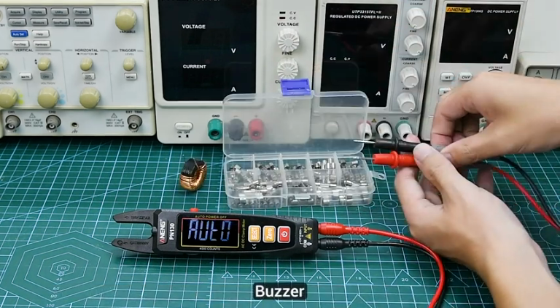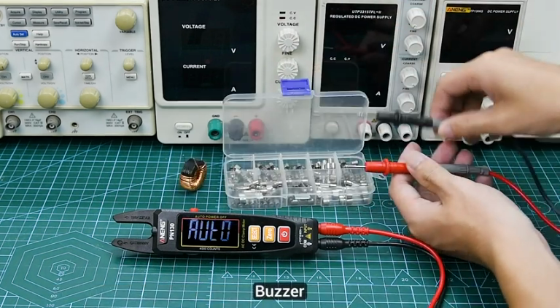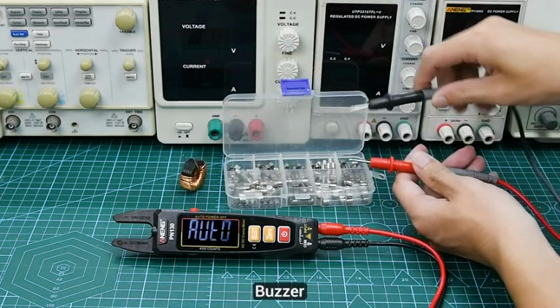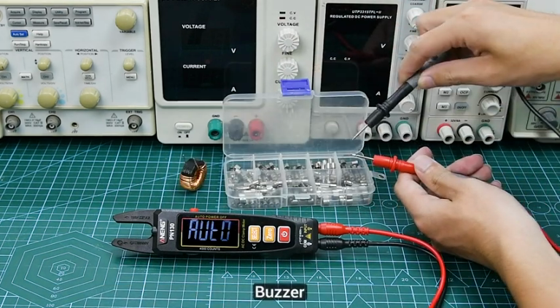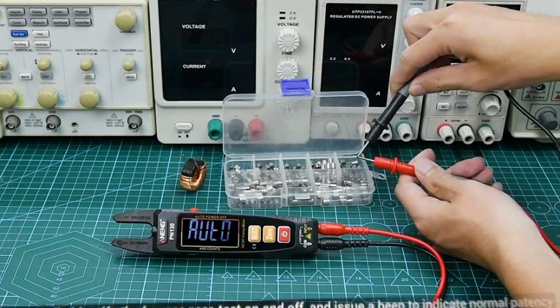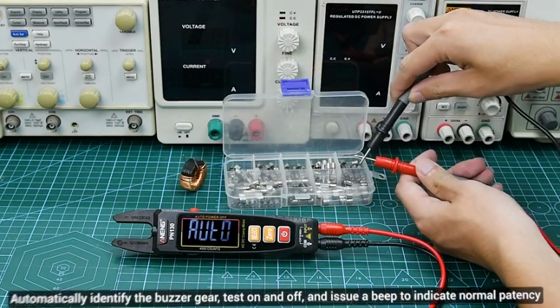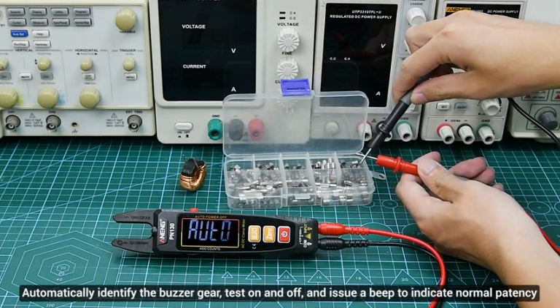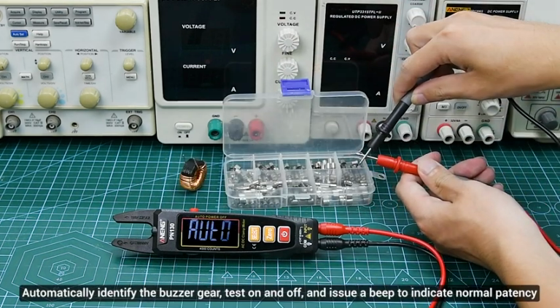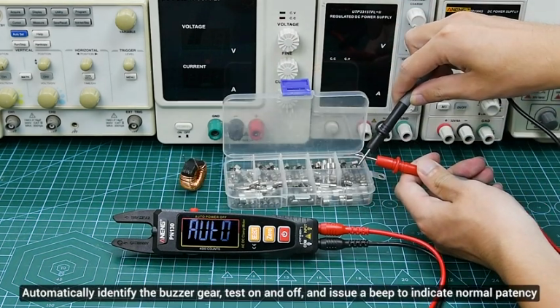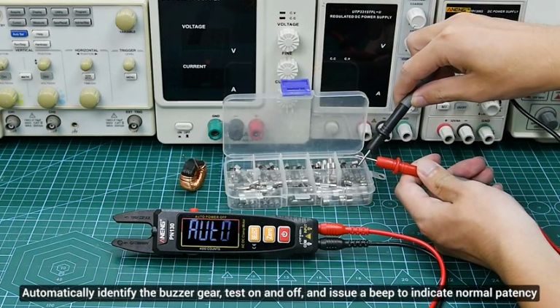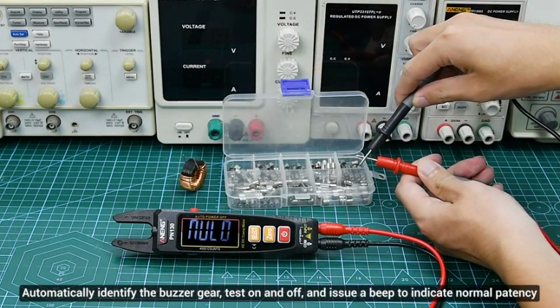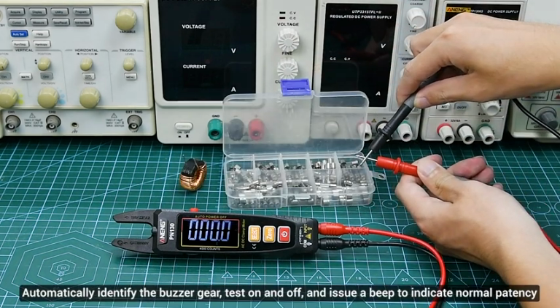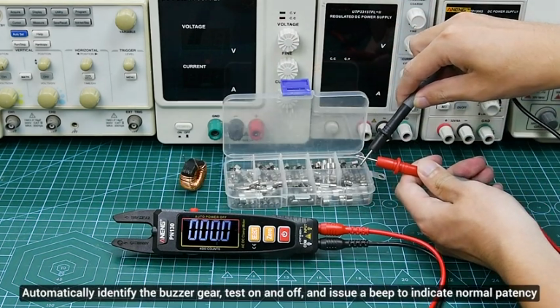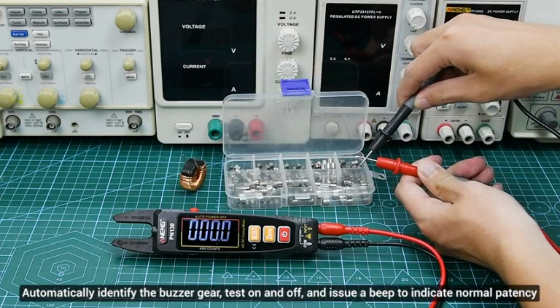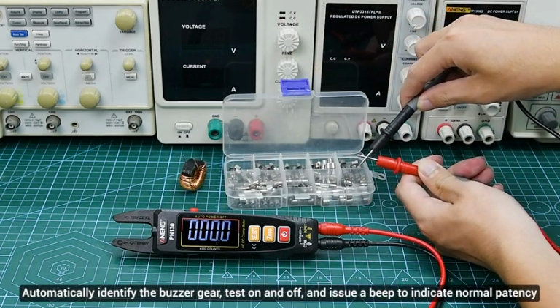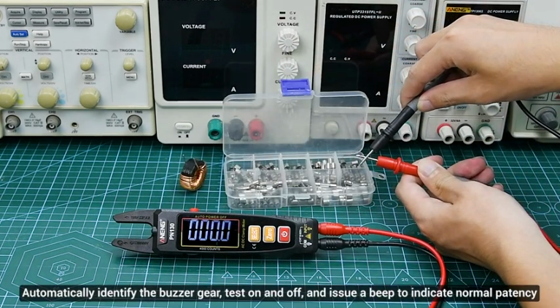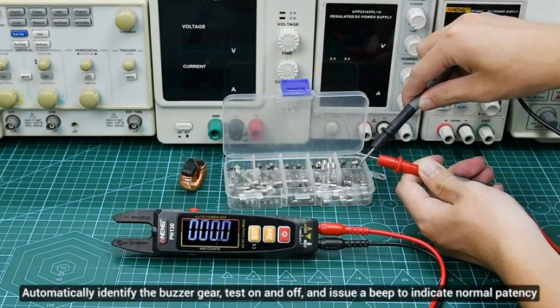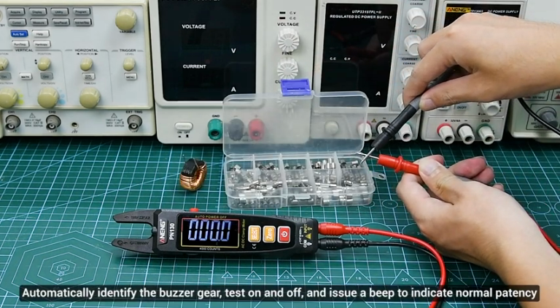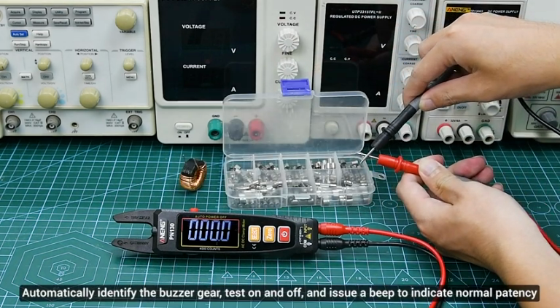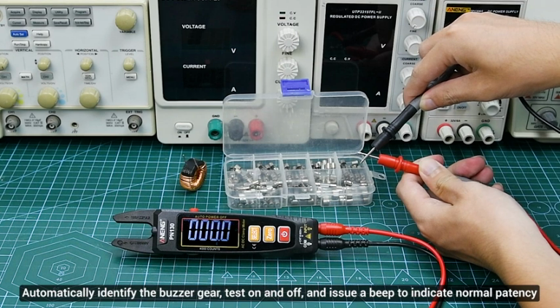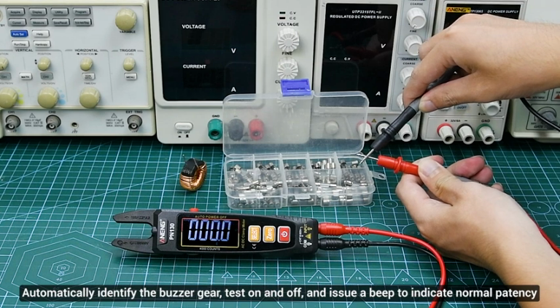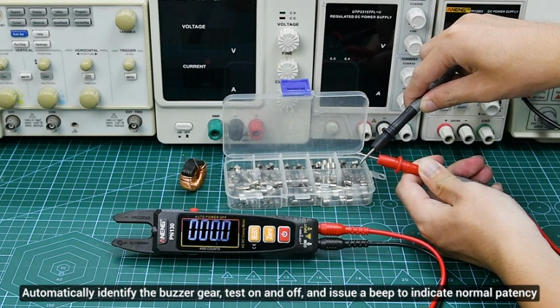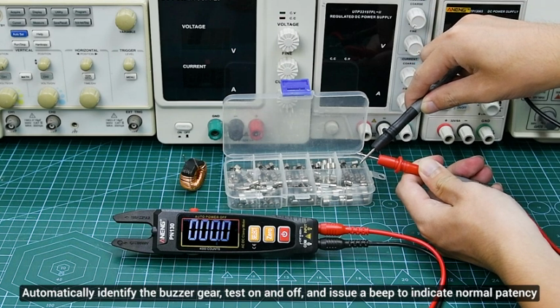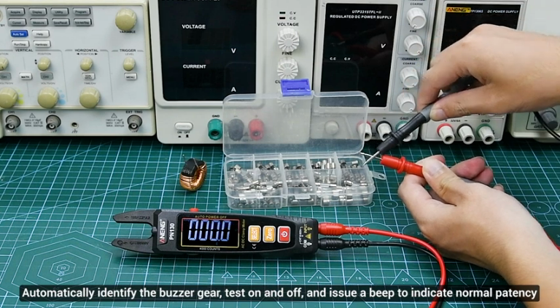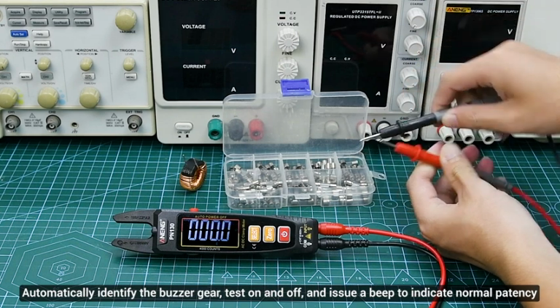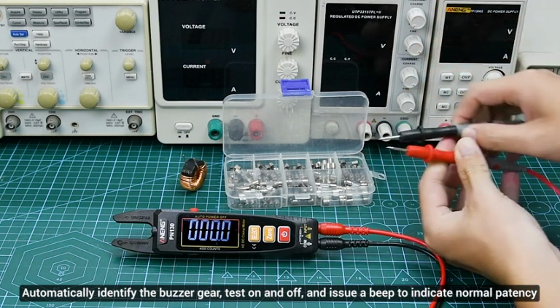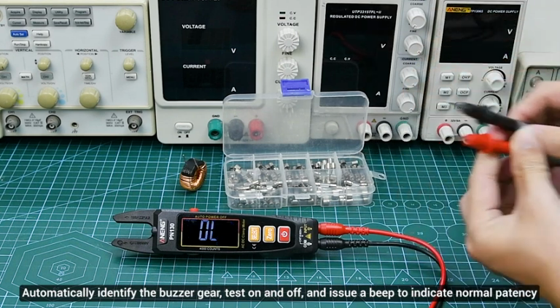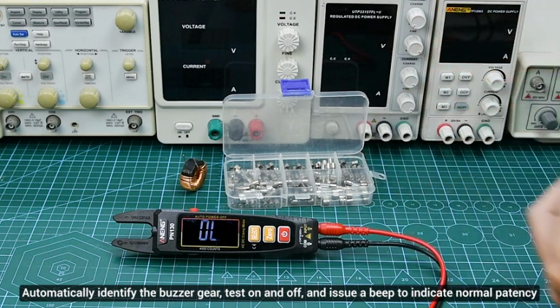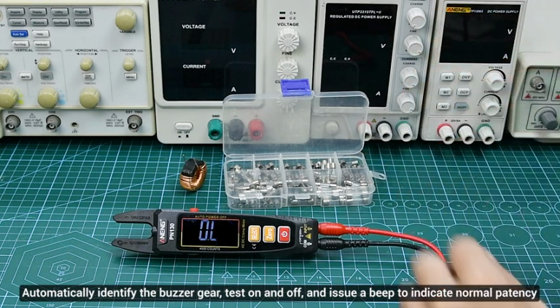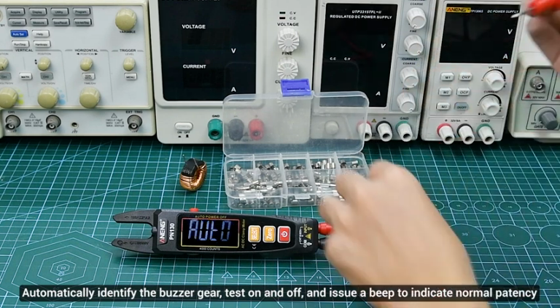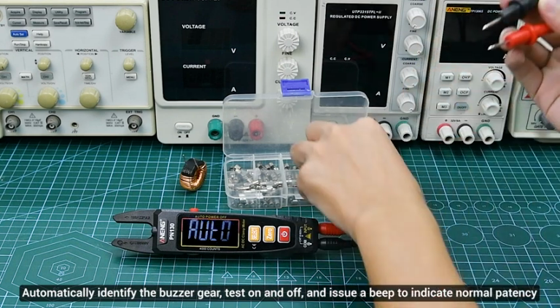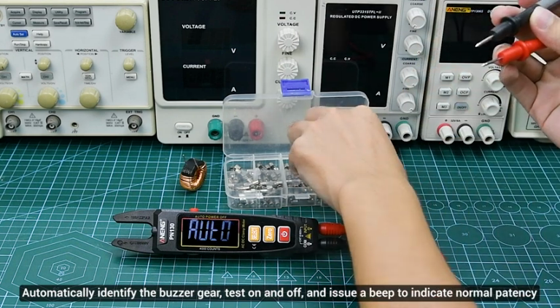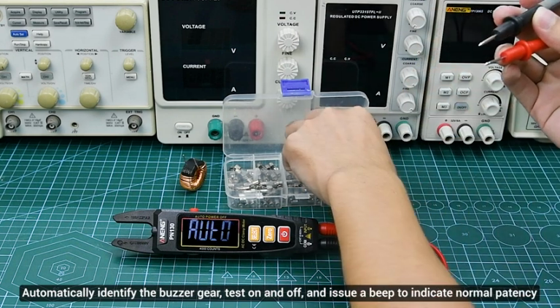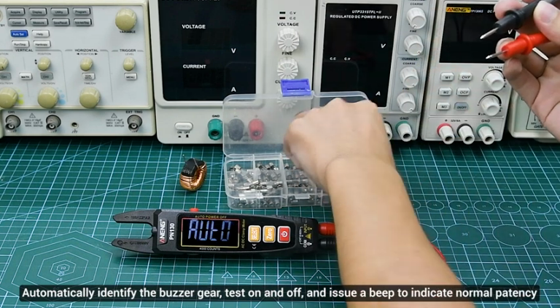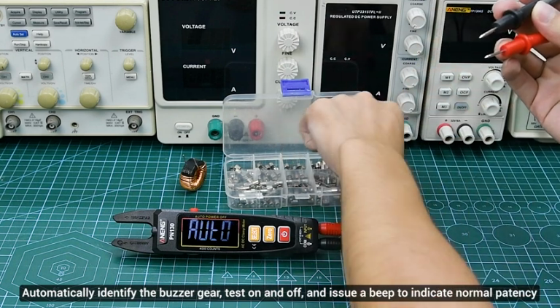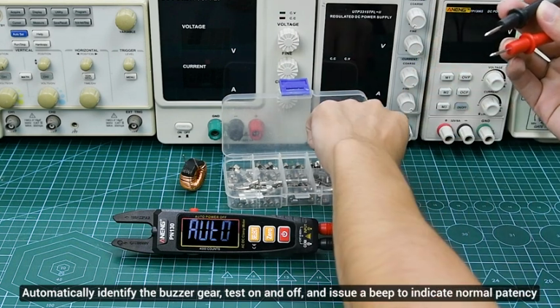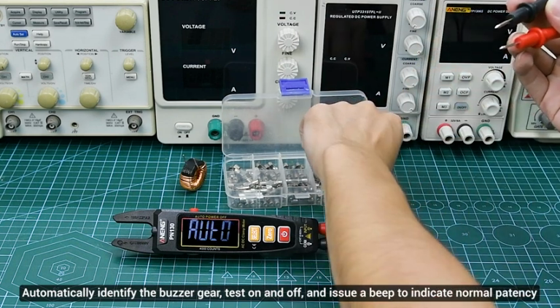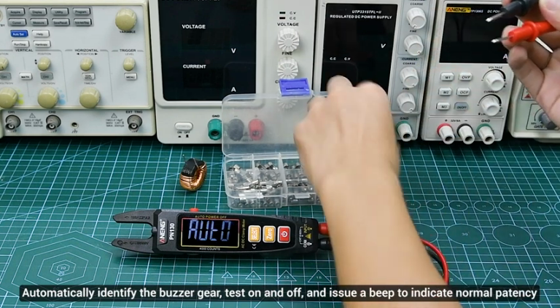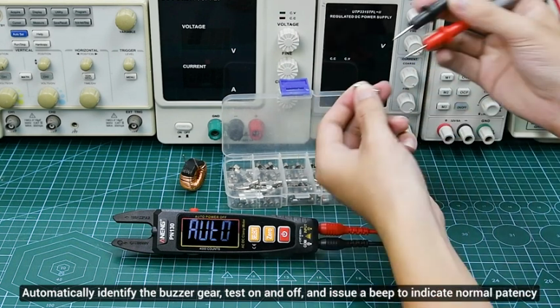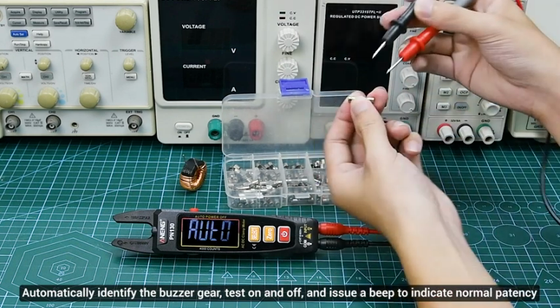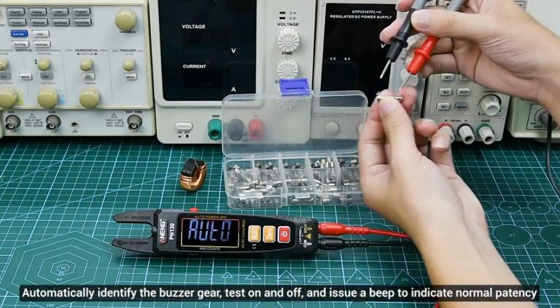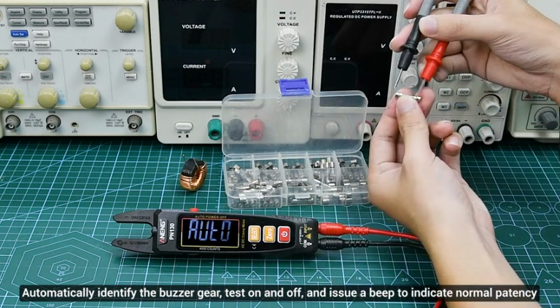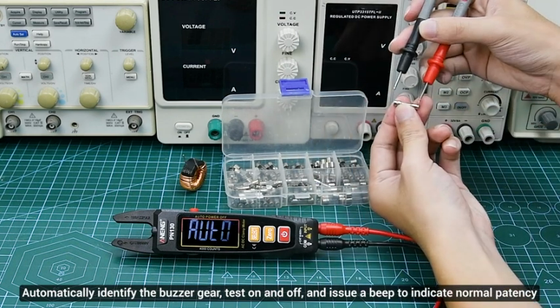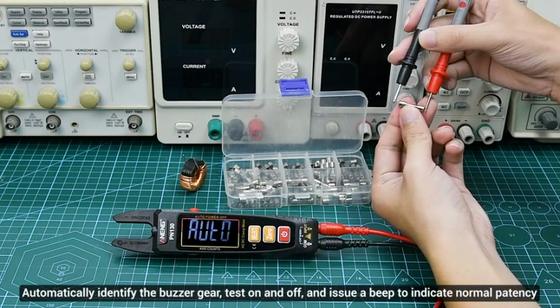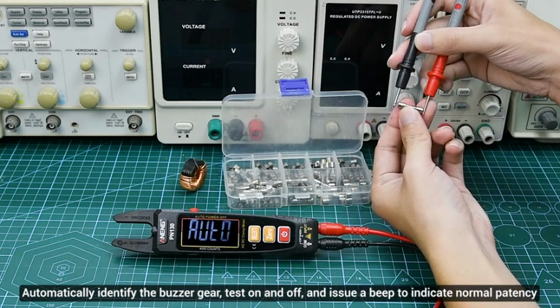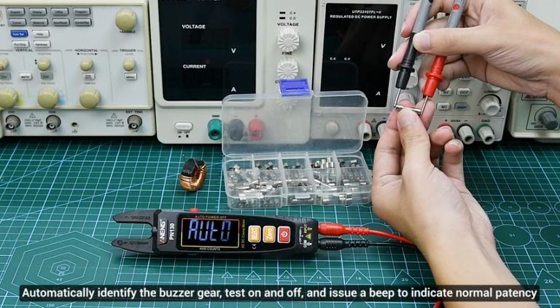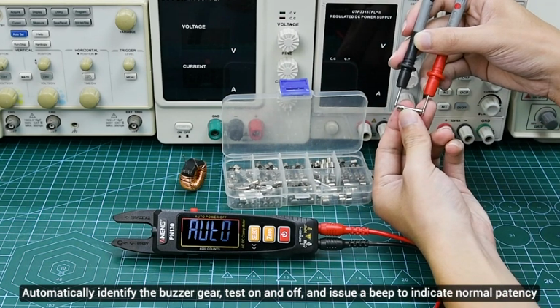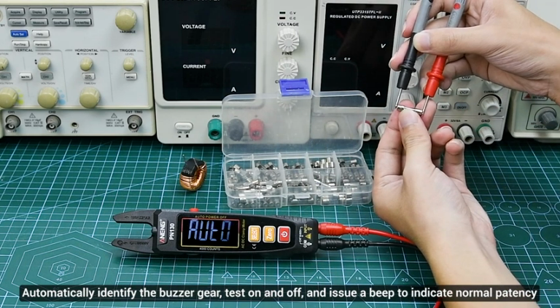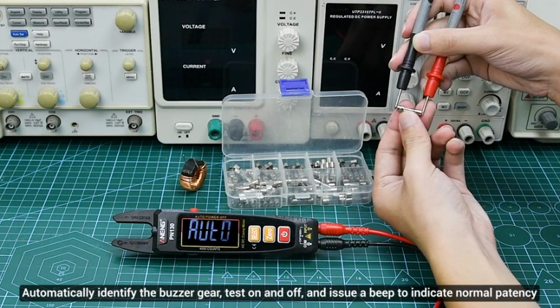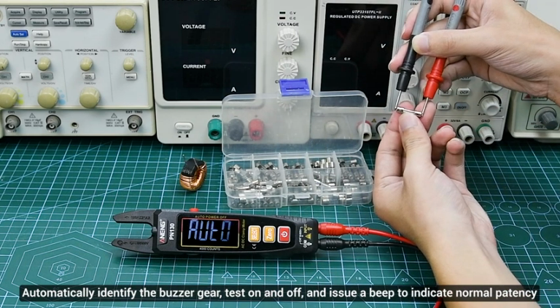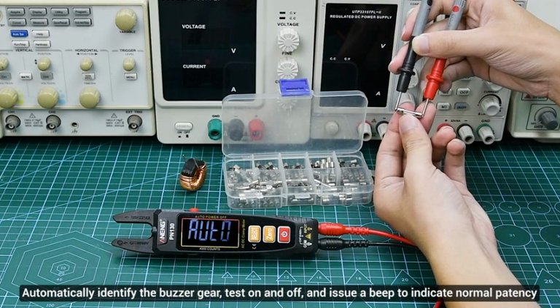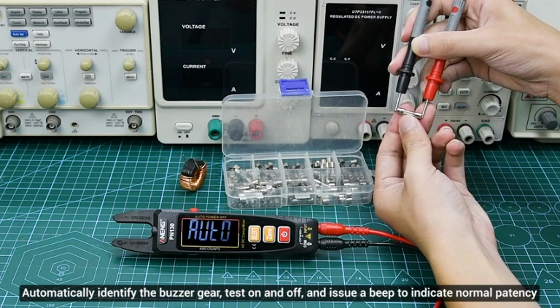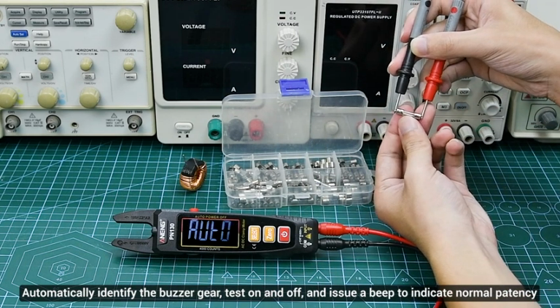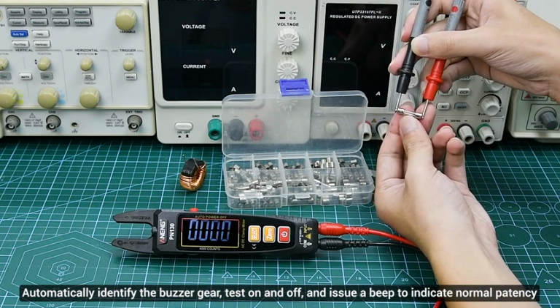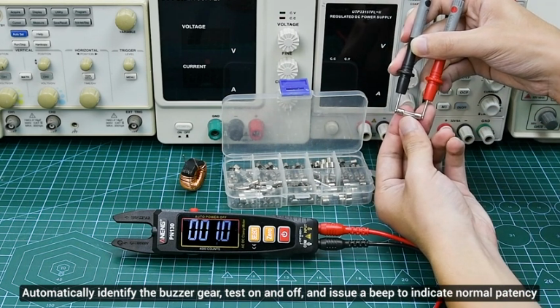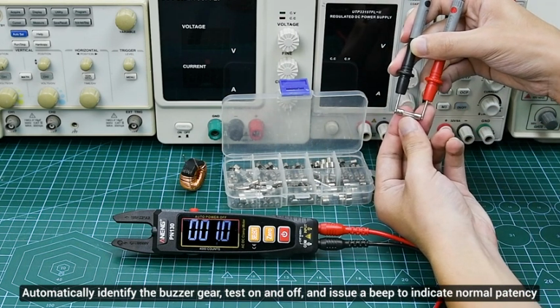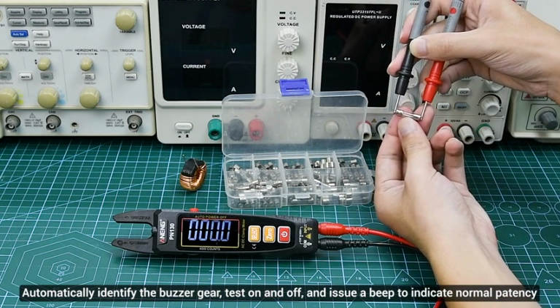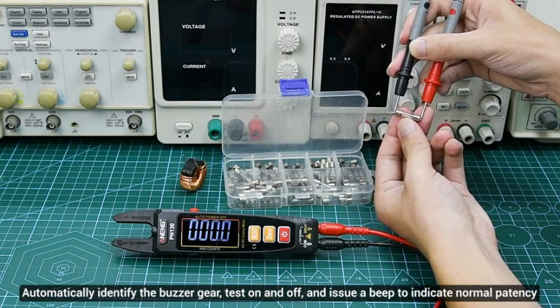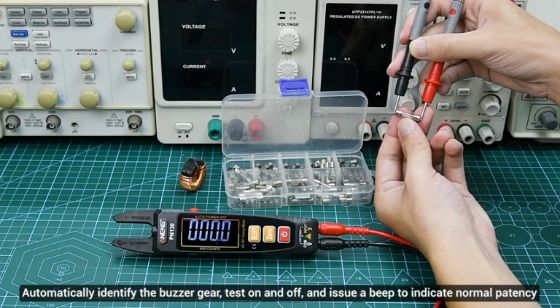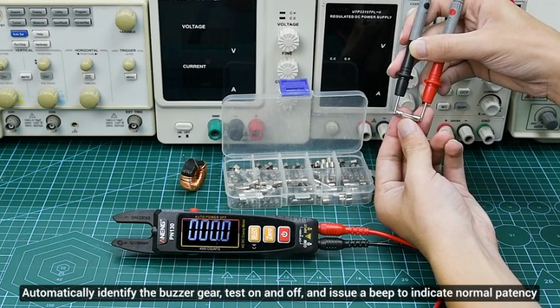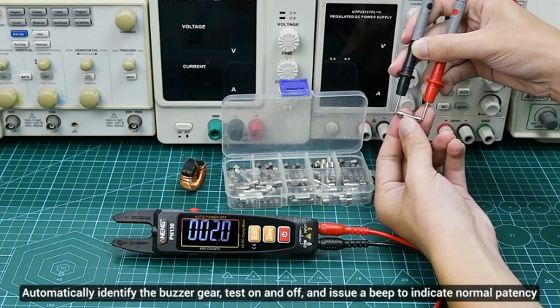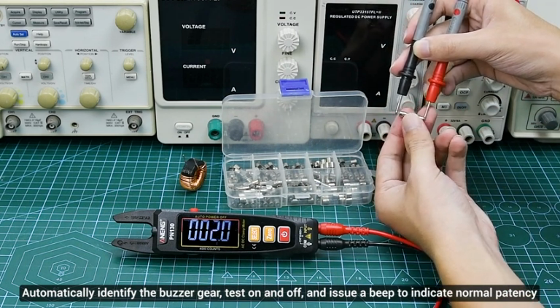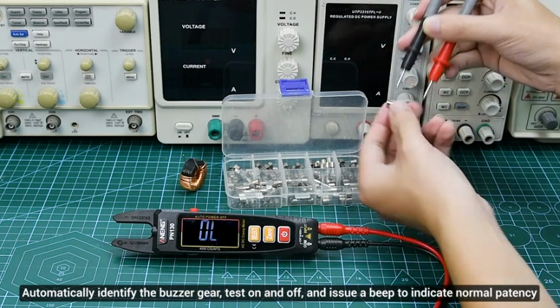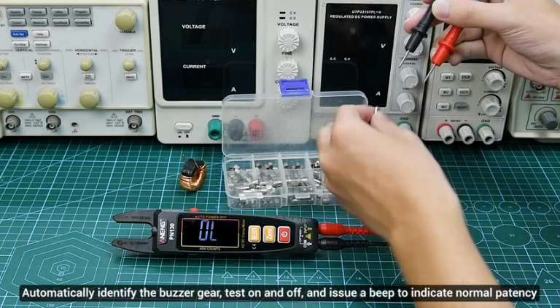Buzzer: automatically identify the buzzer gear, test on and off, and issue a beep to indicate normal patency.